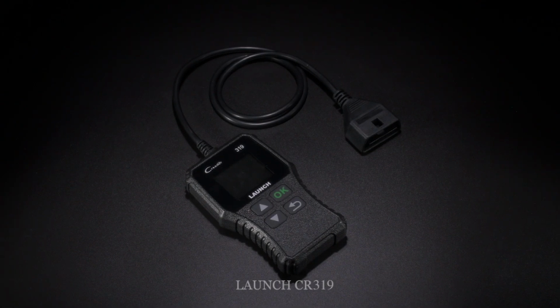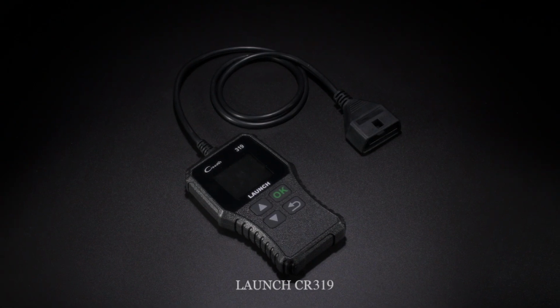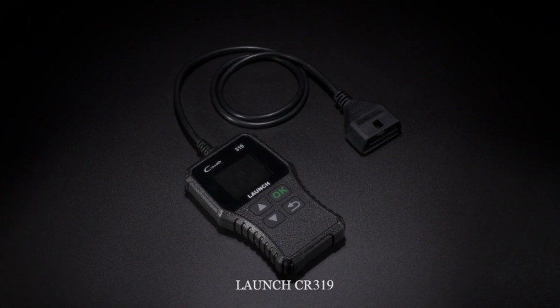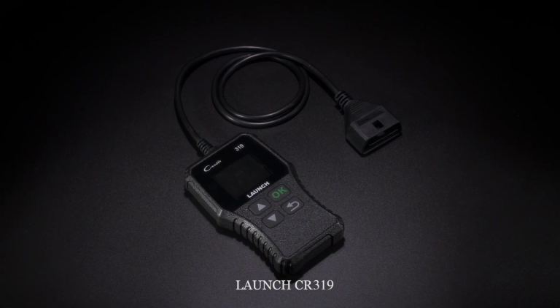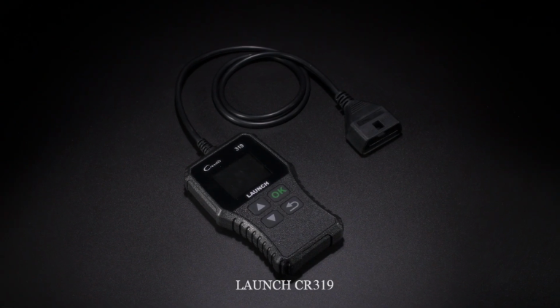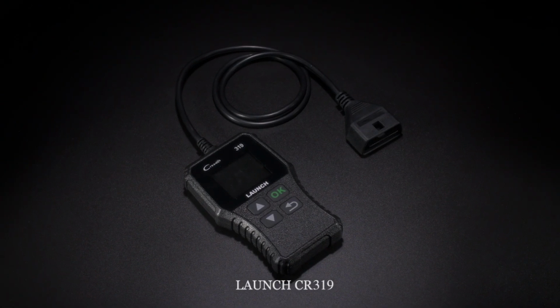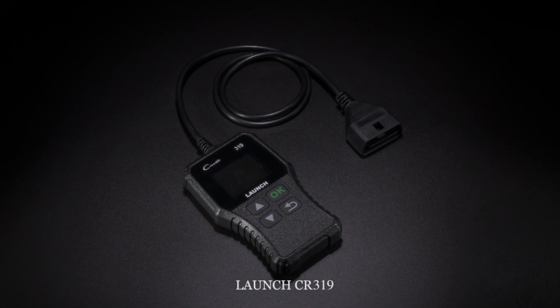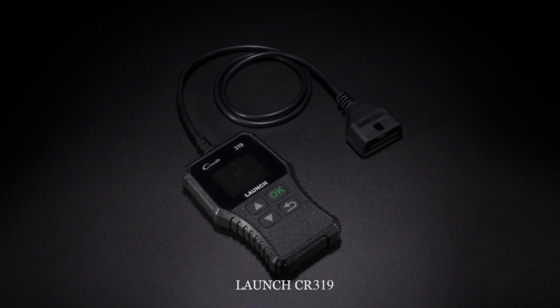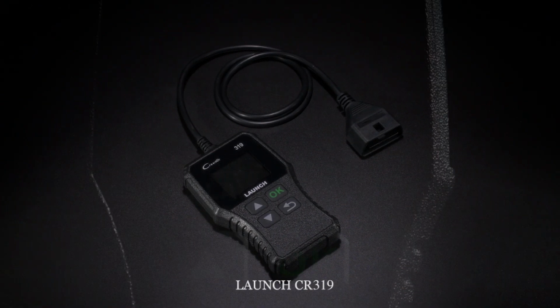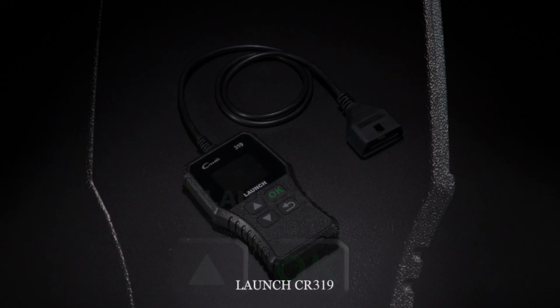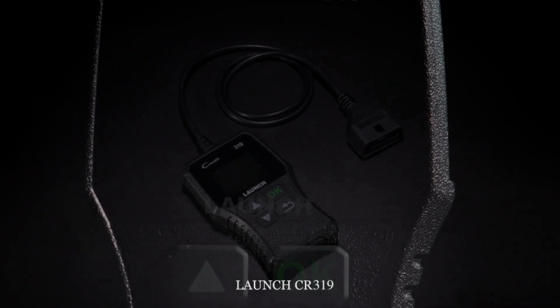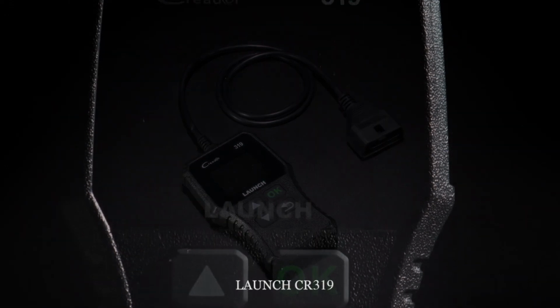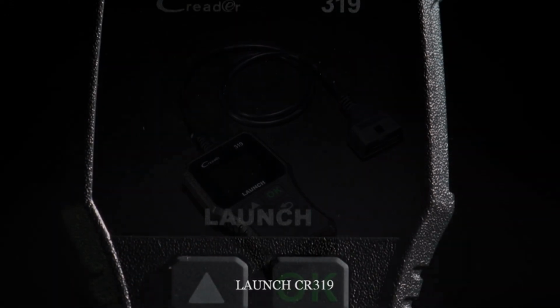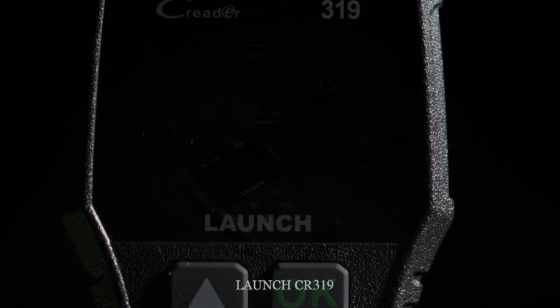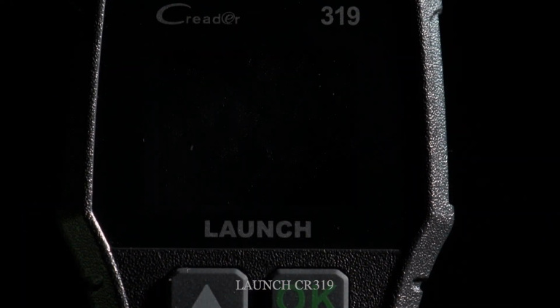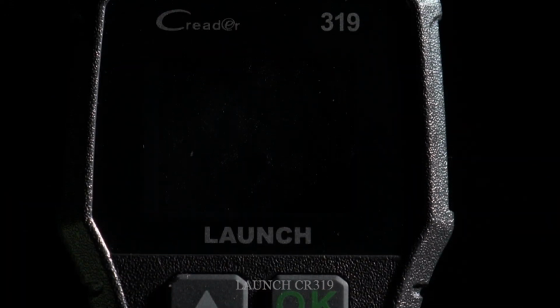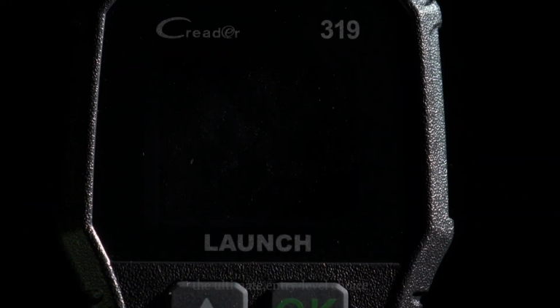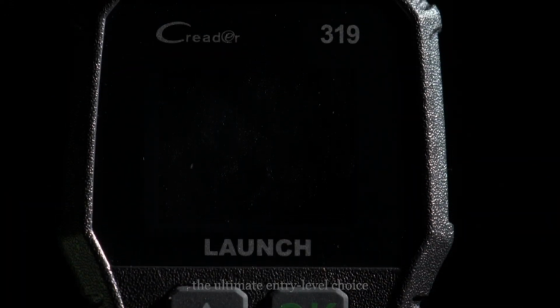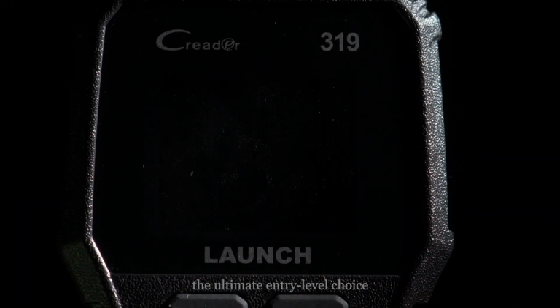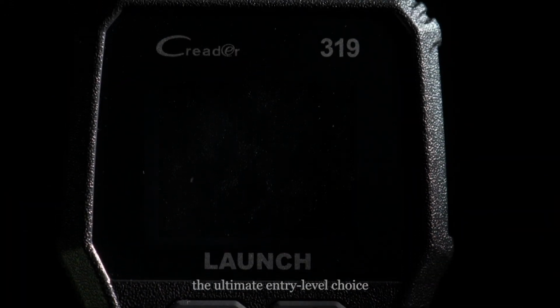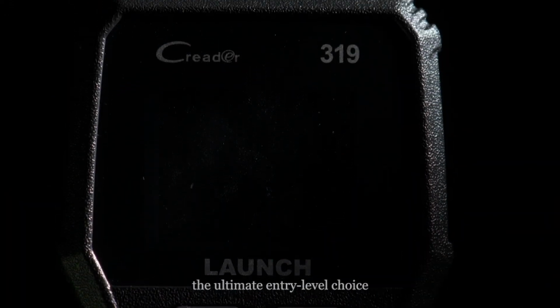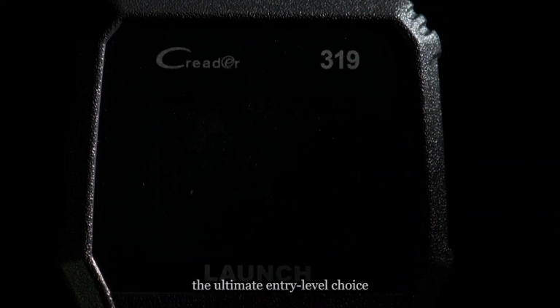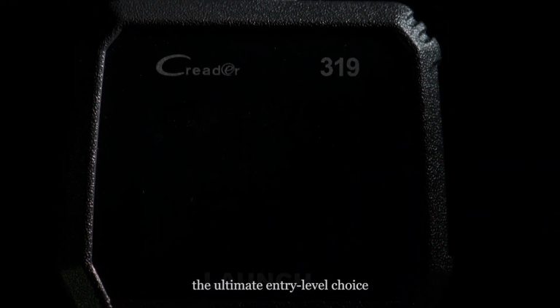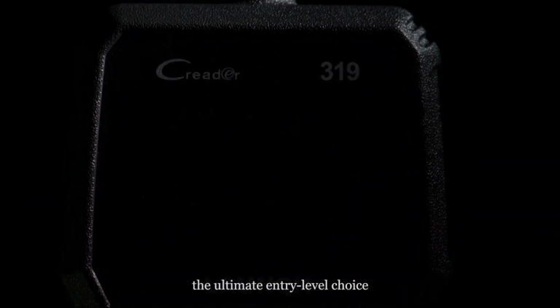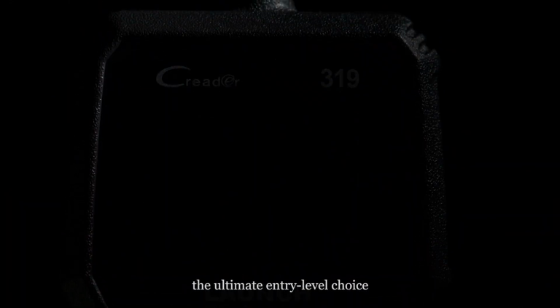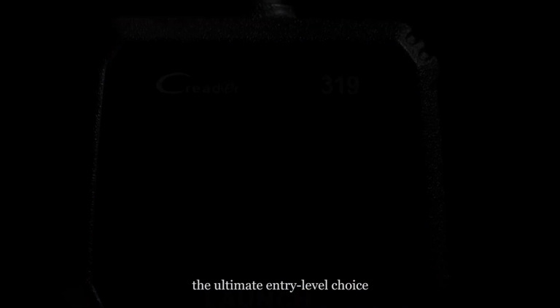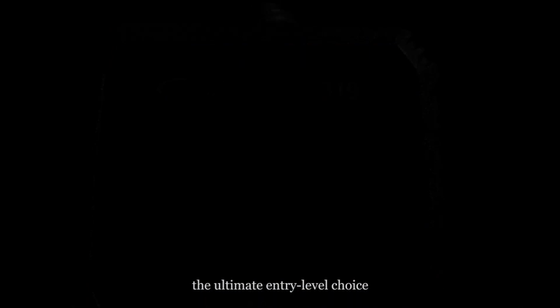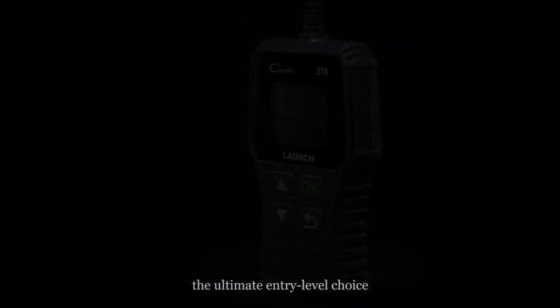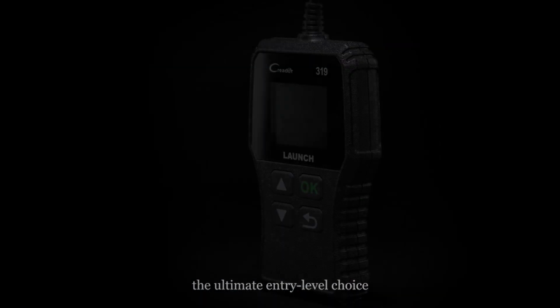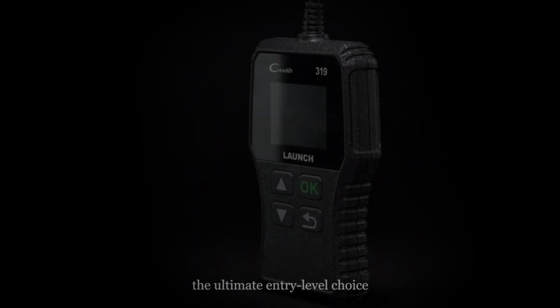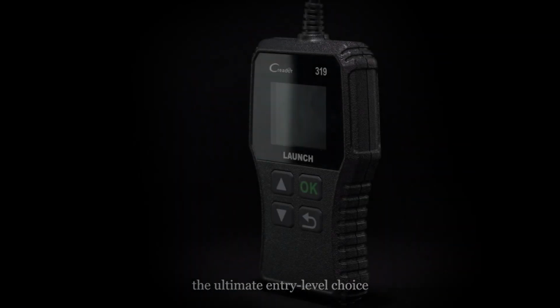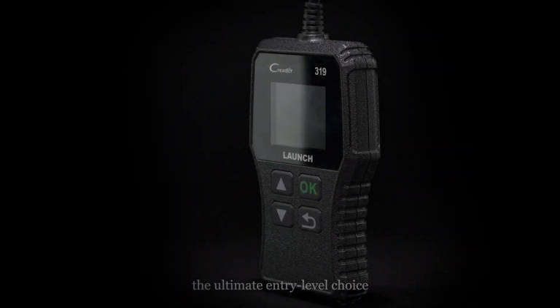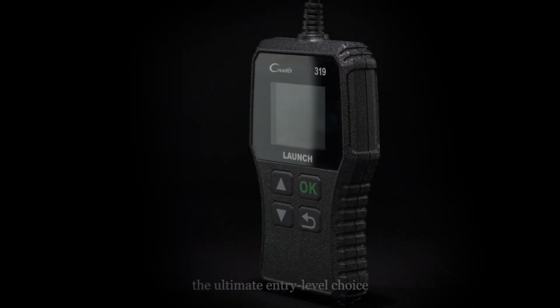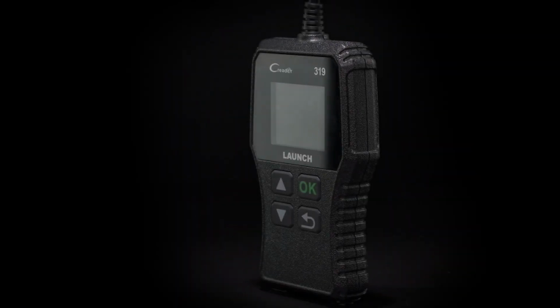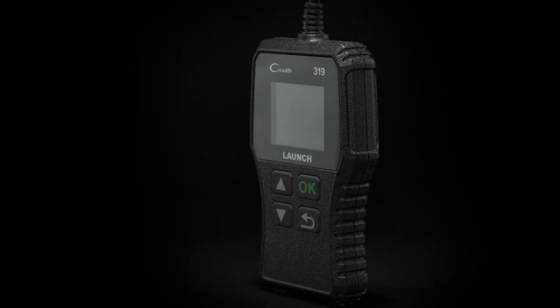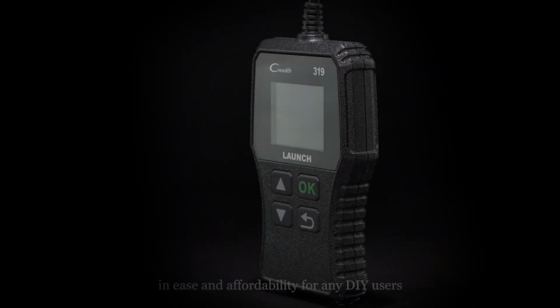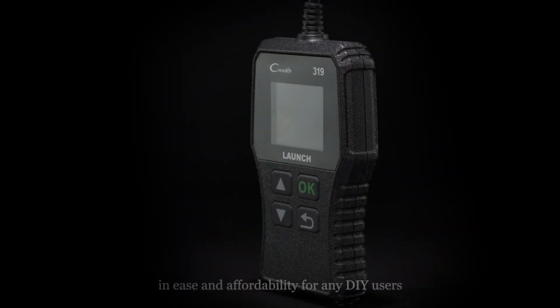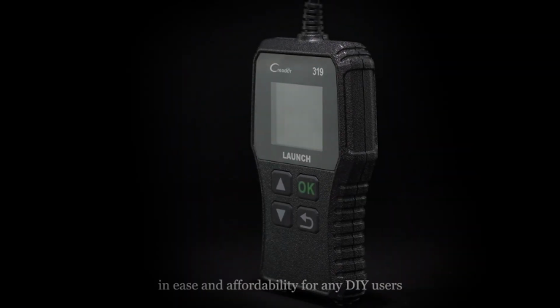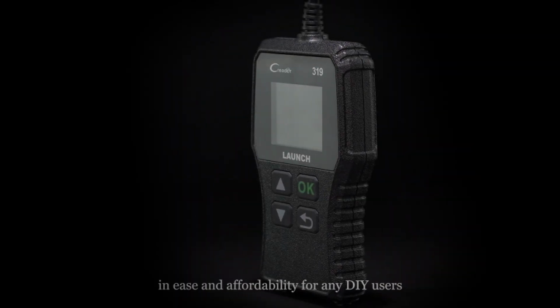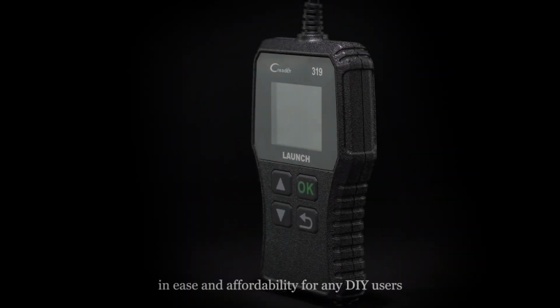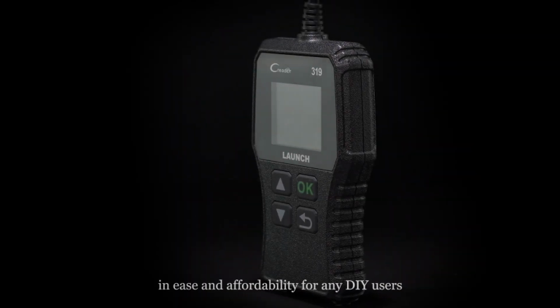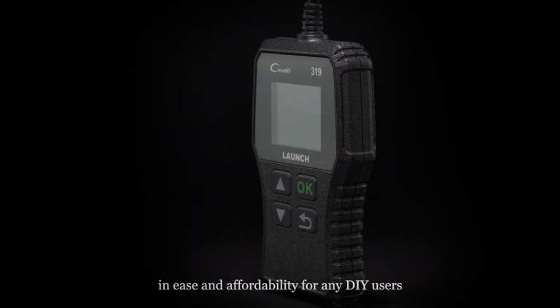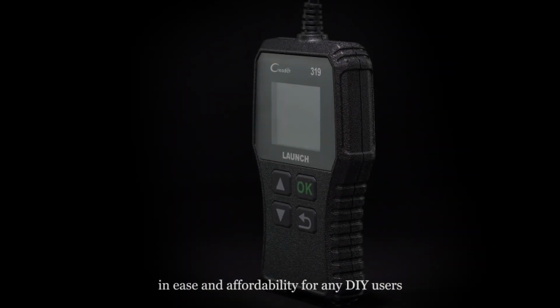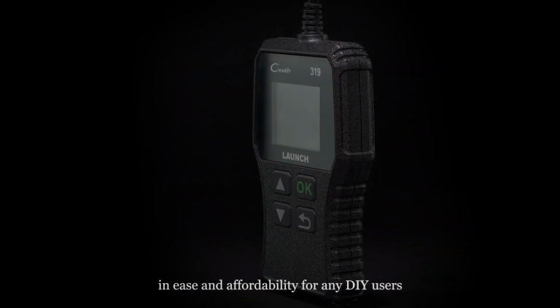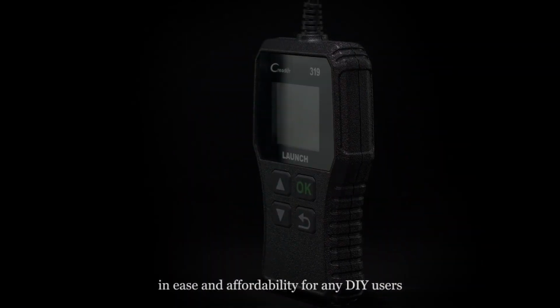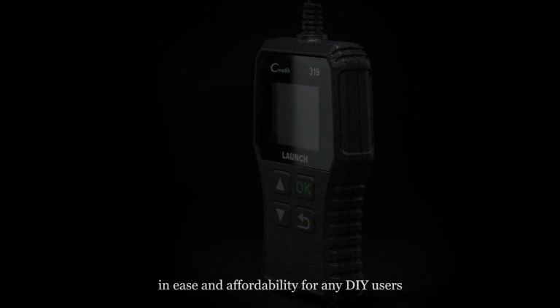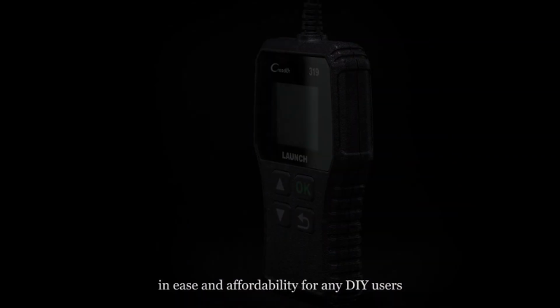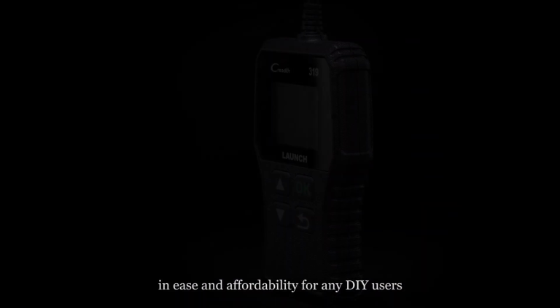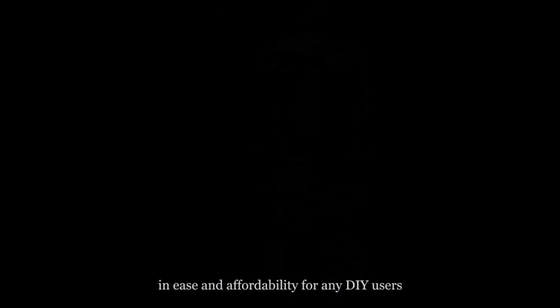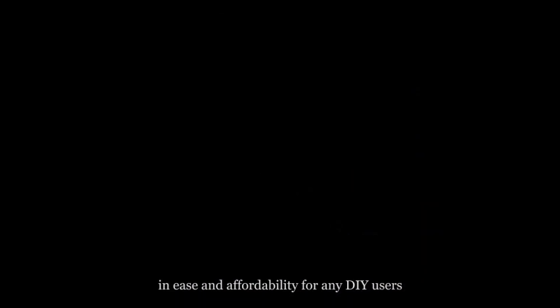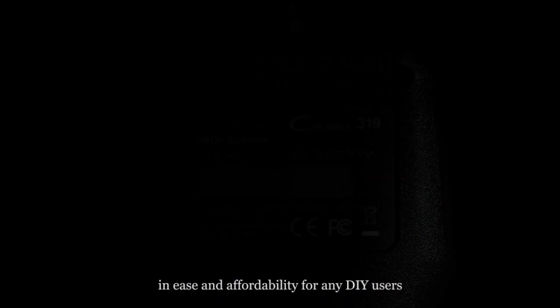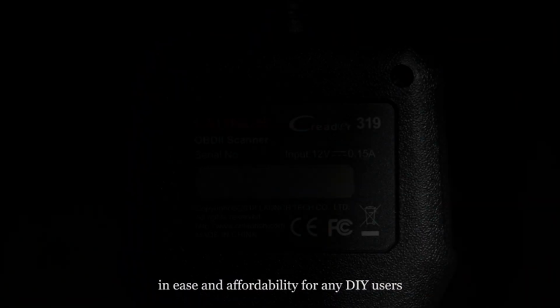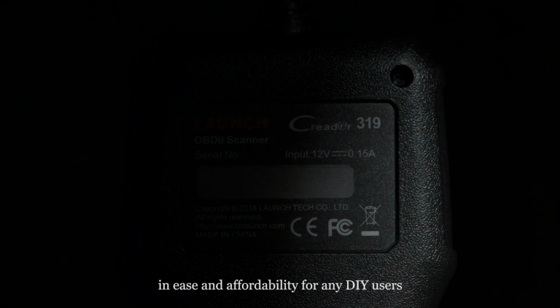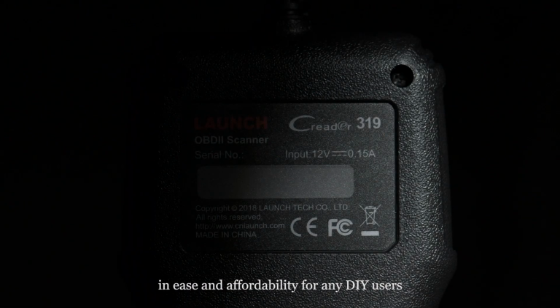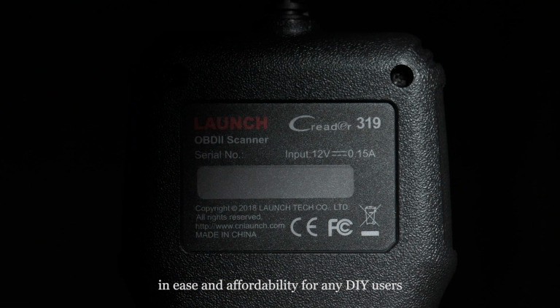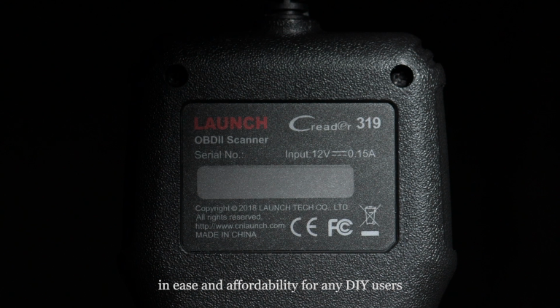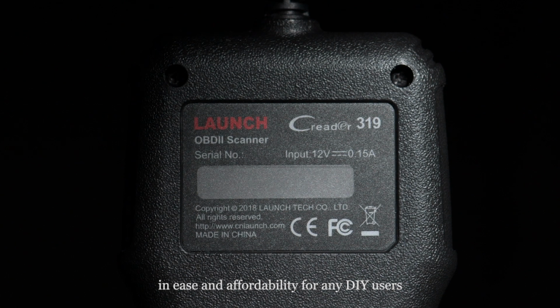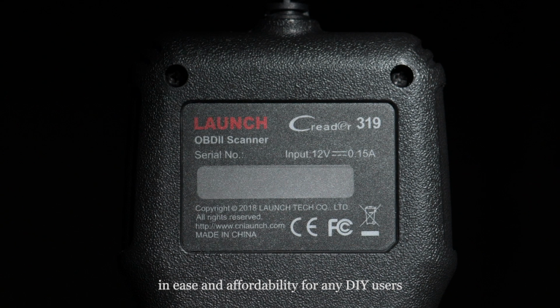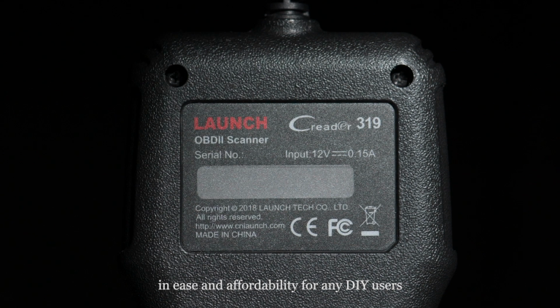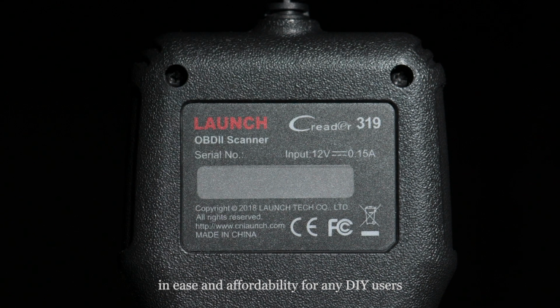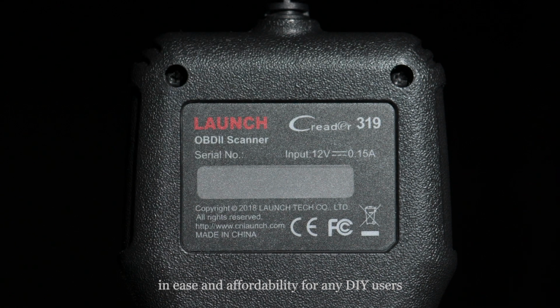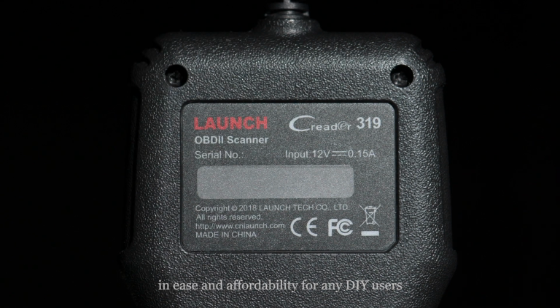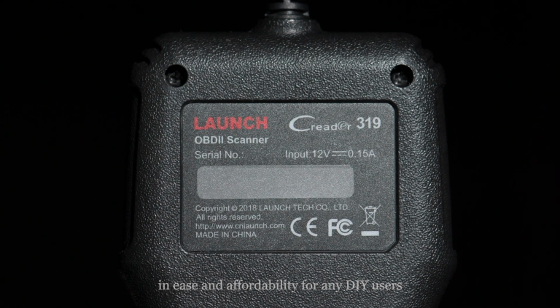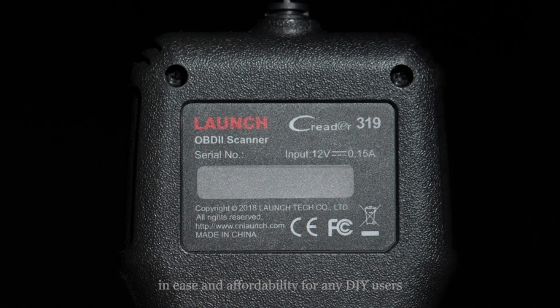Launch CR319 — the ultimate entry-level choice in ease and affordability for any DIY users.